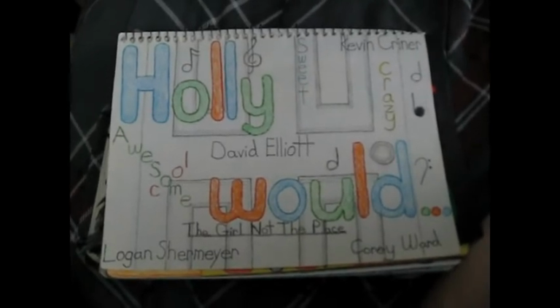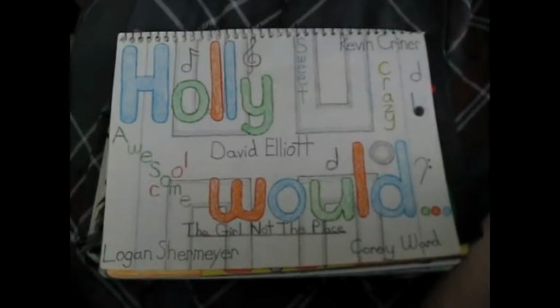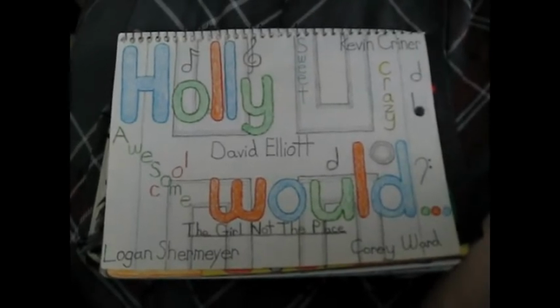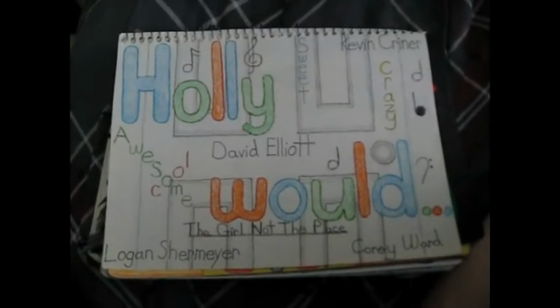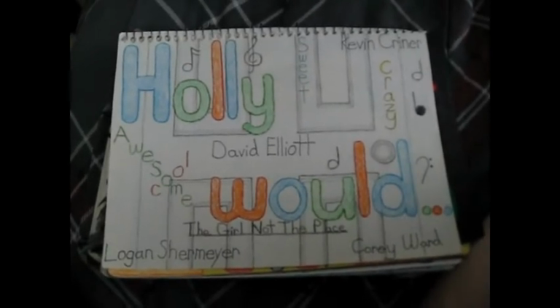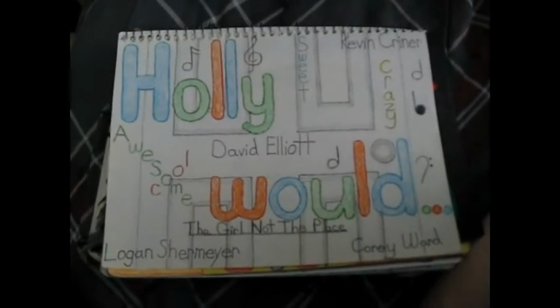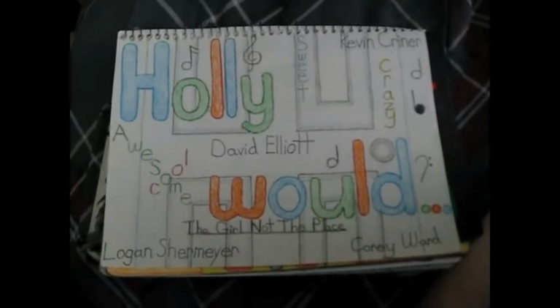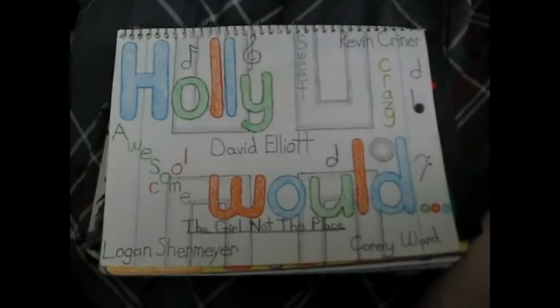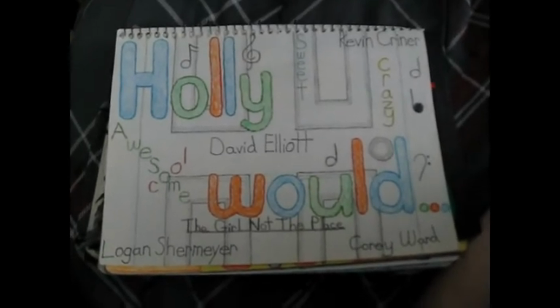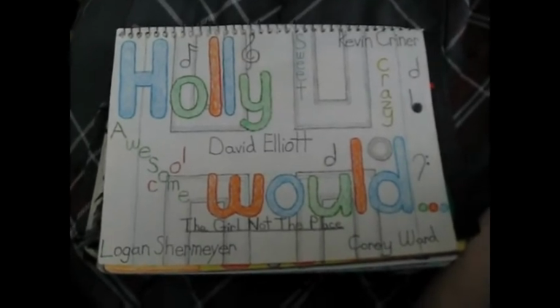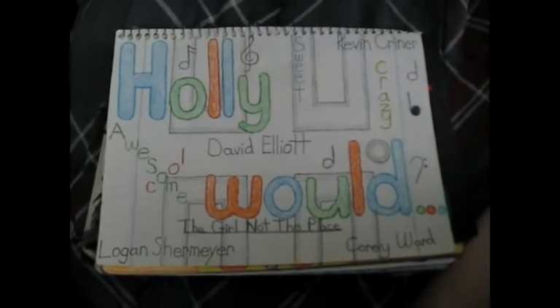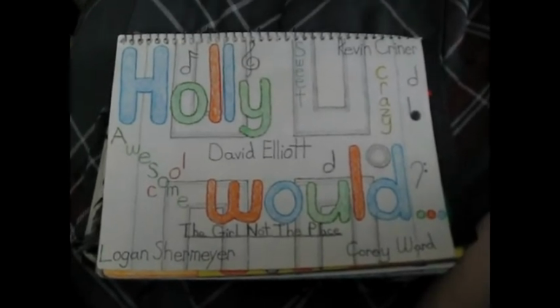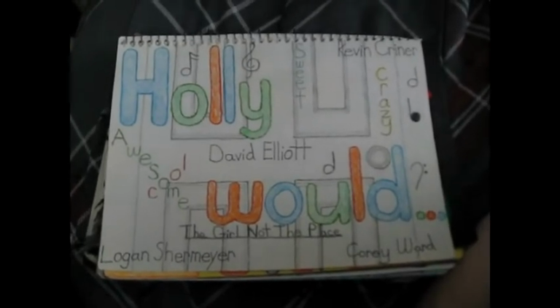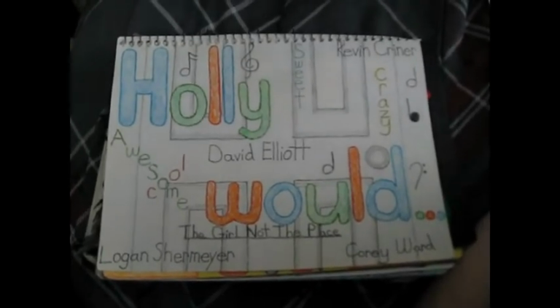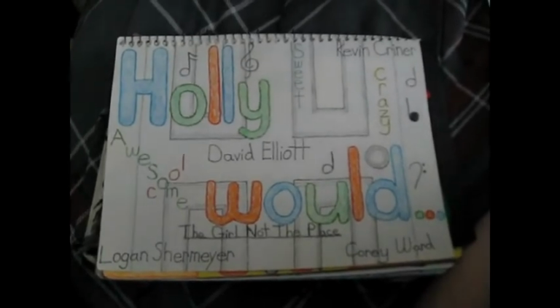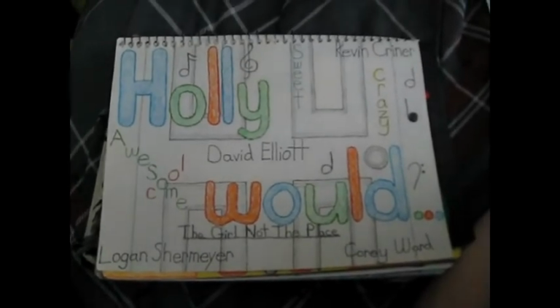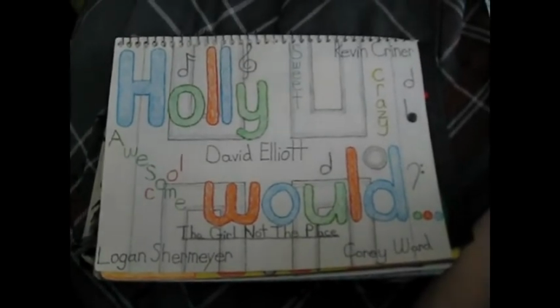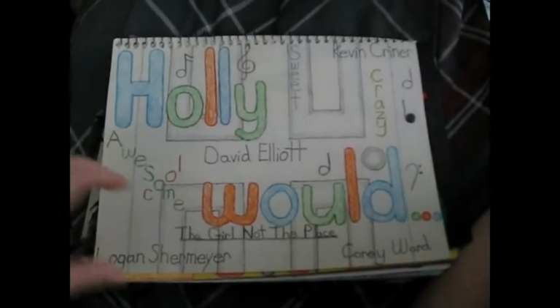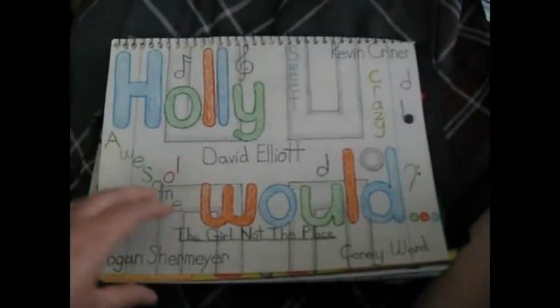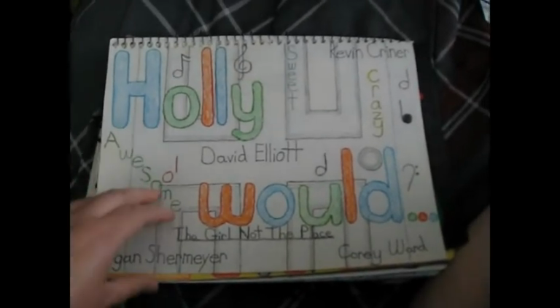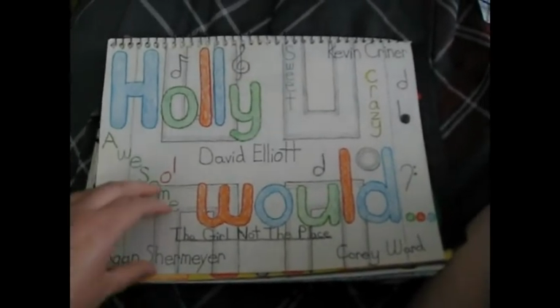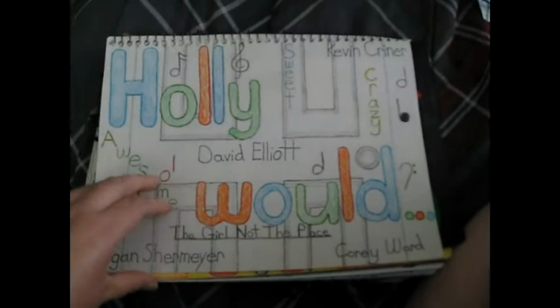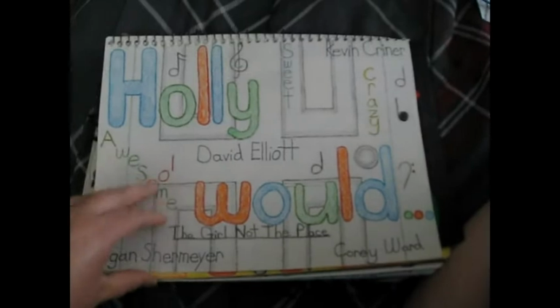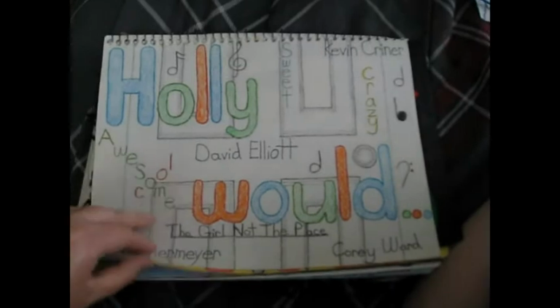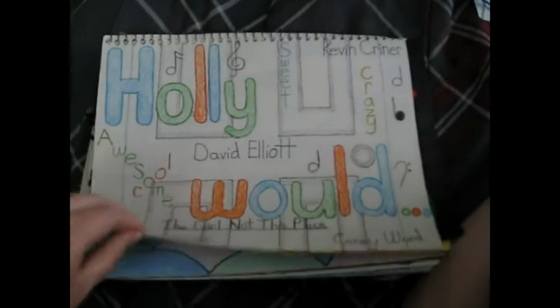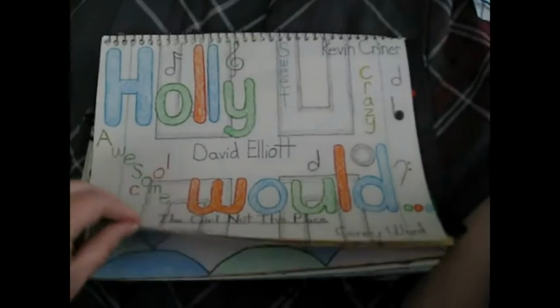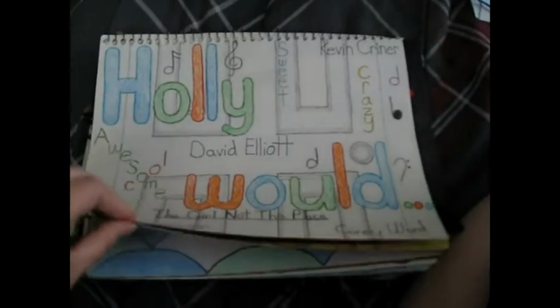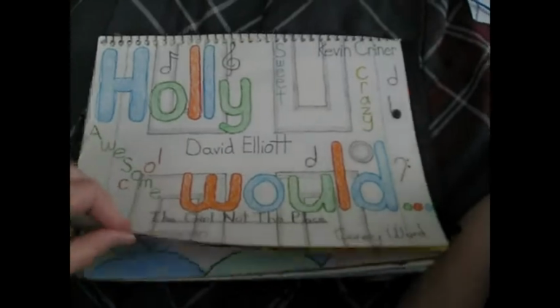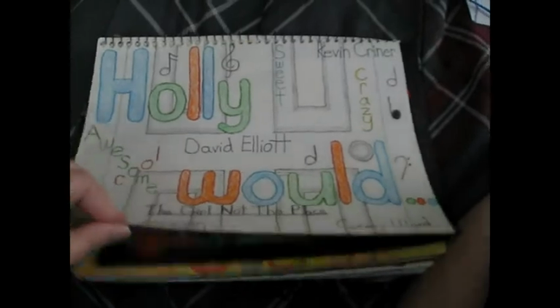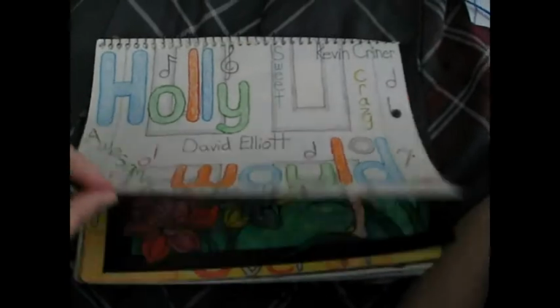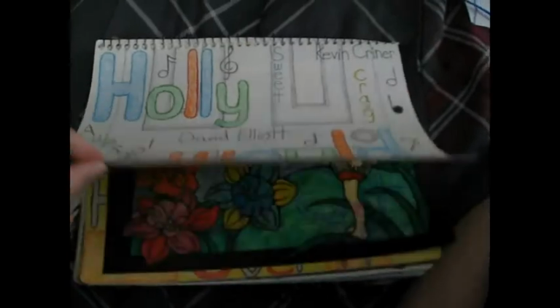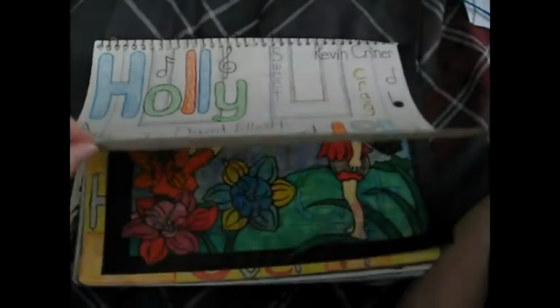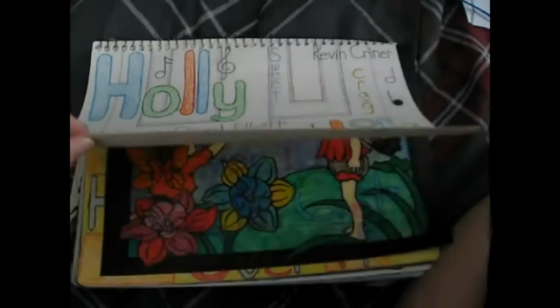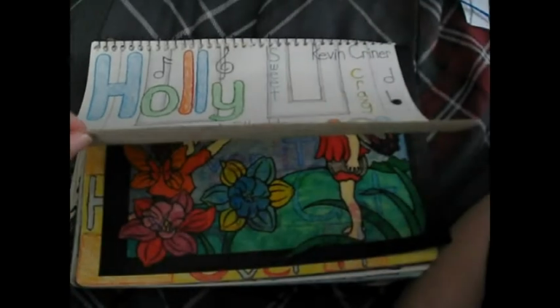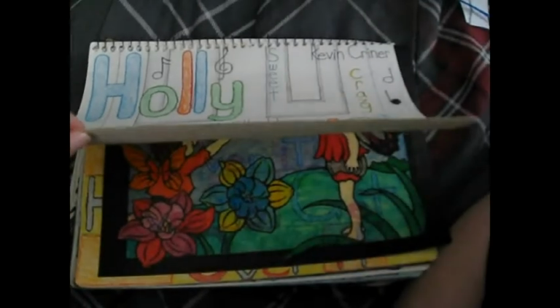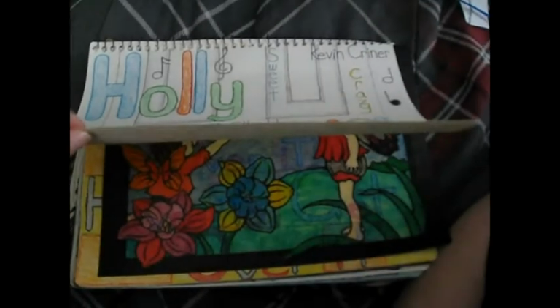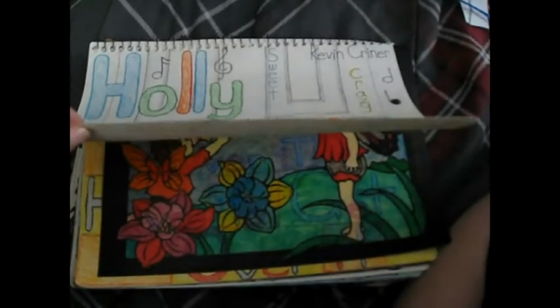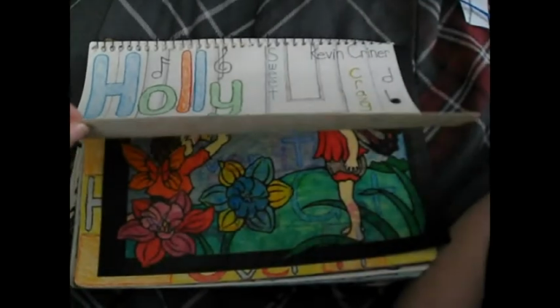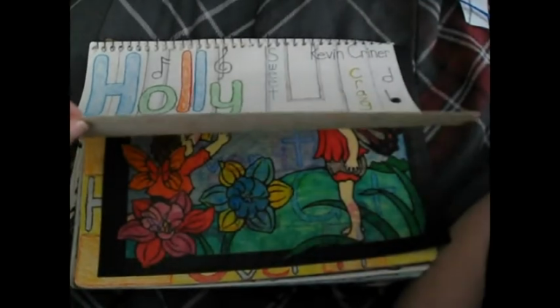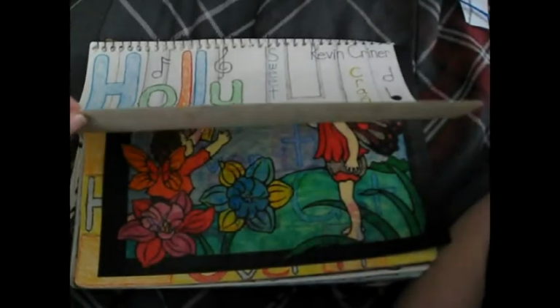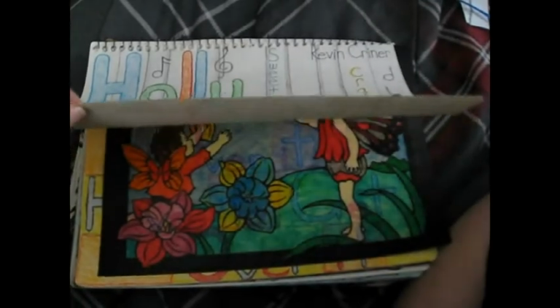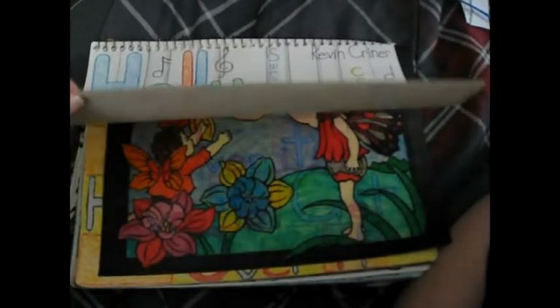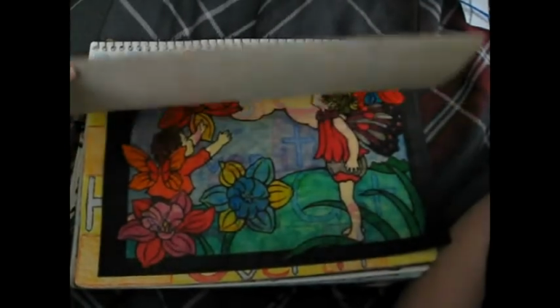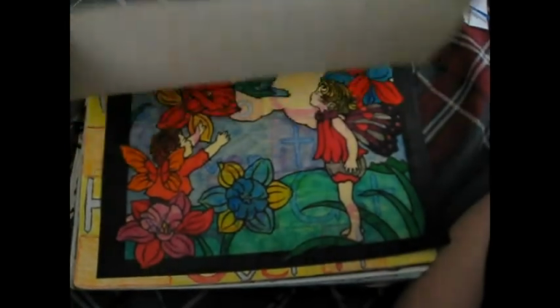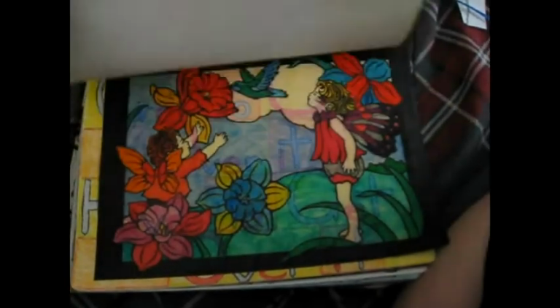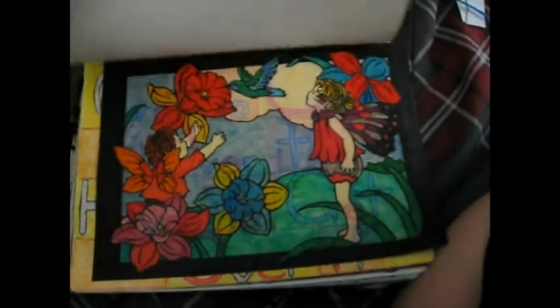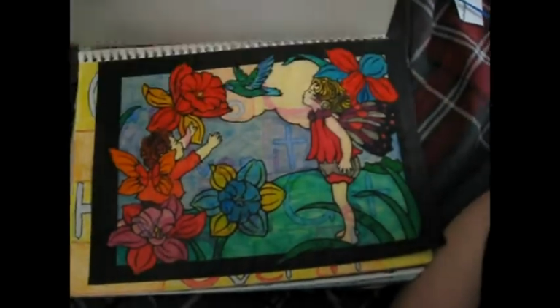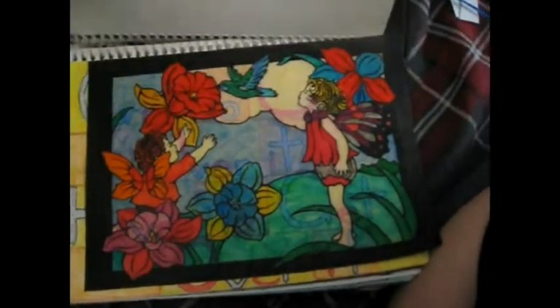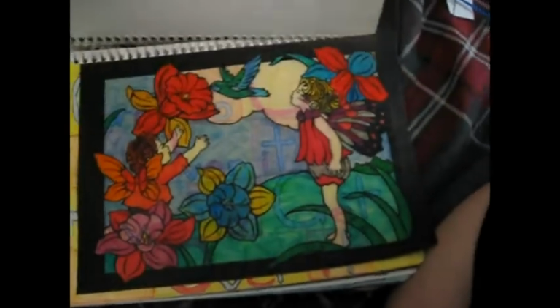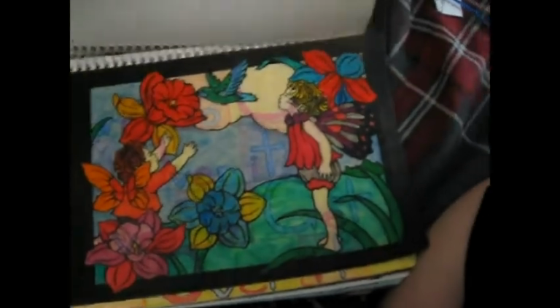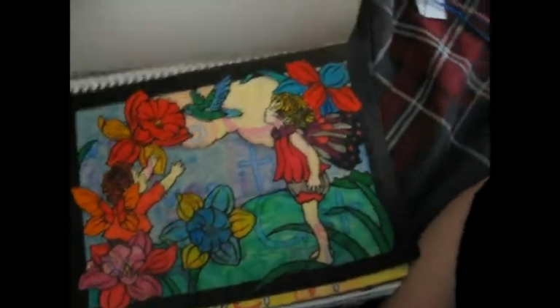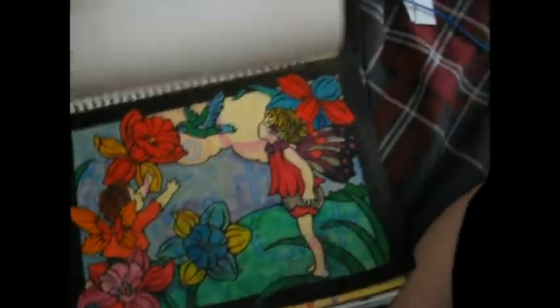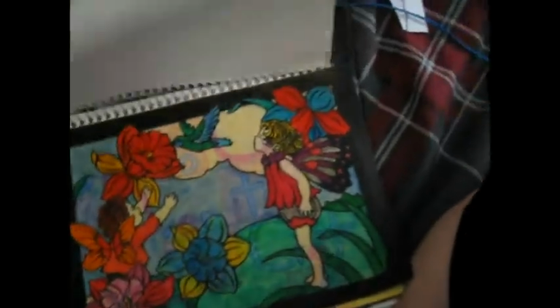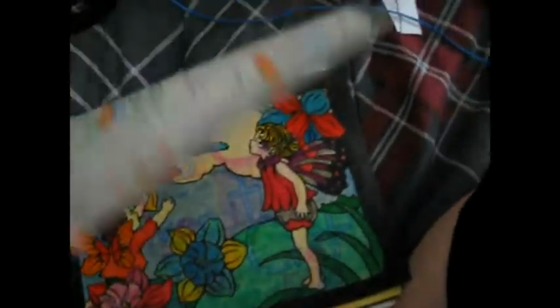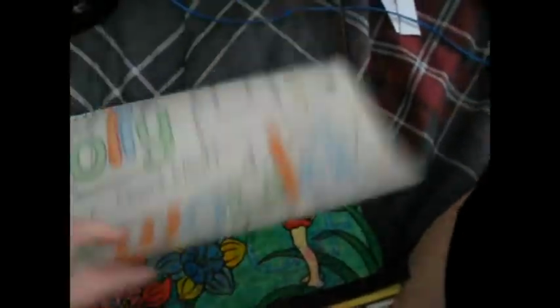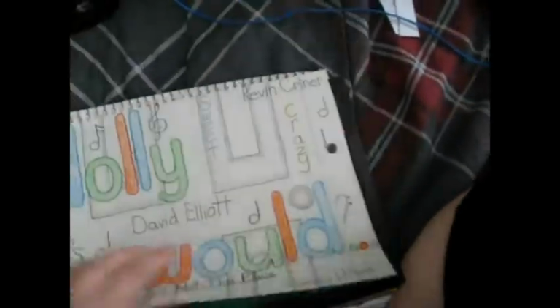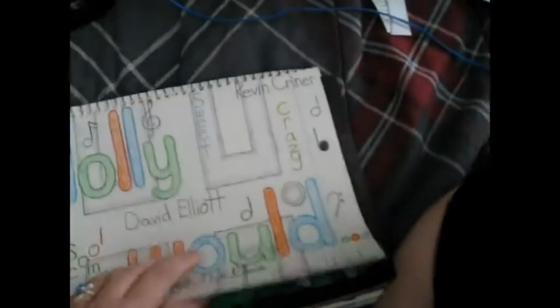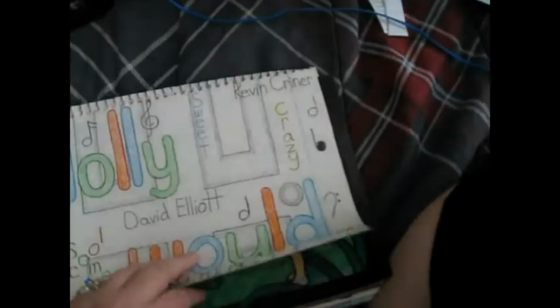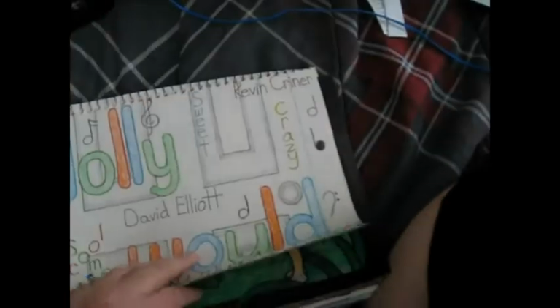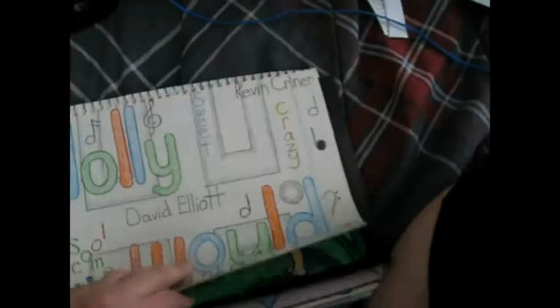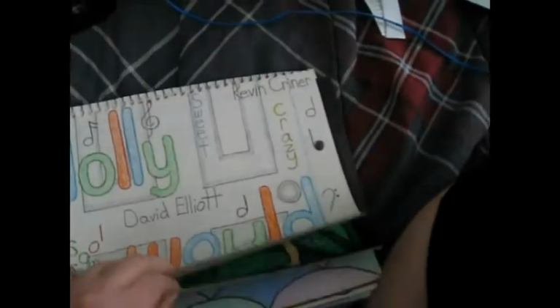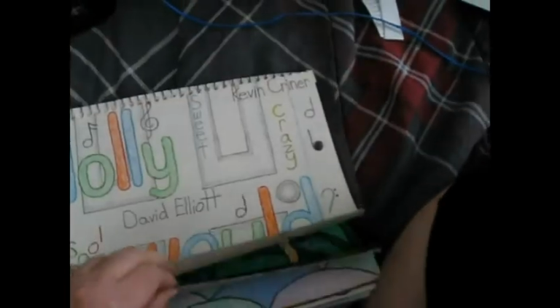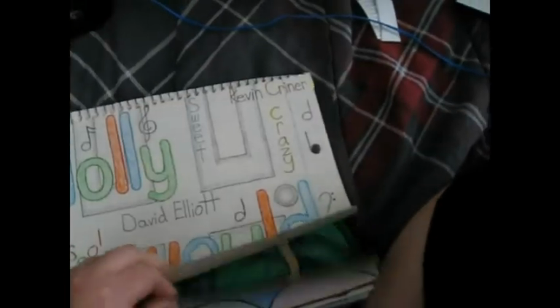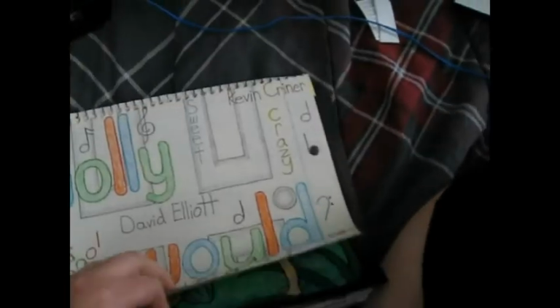This is the cover of their album, I guess you would say.